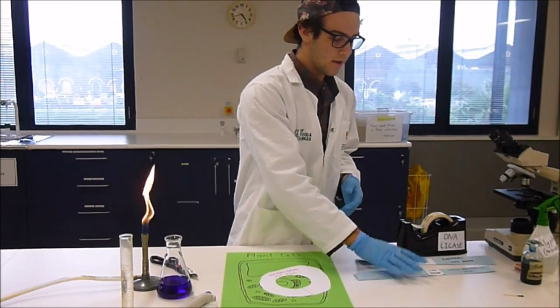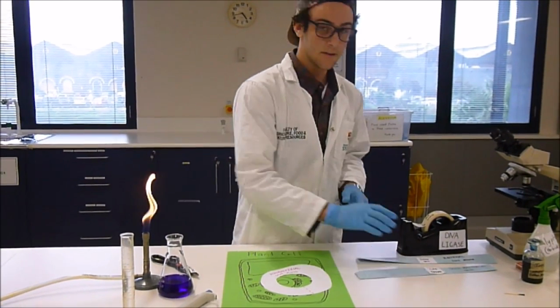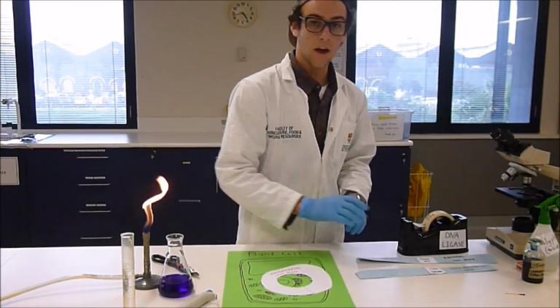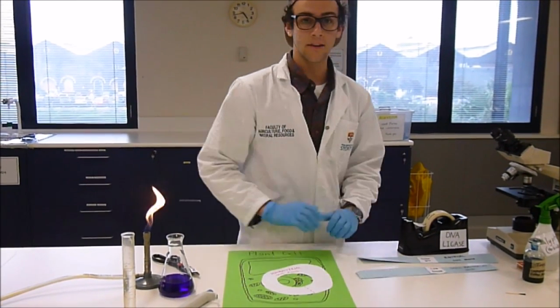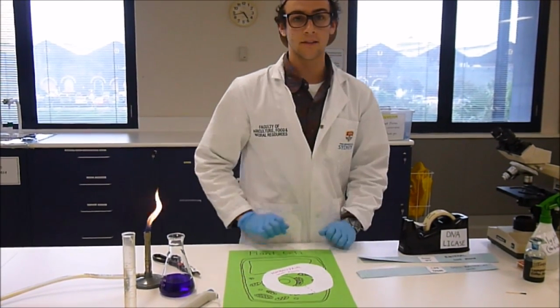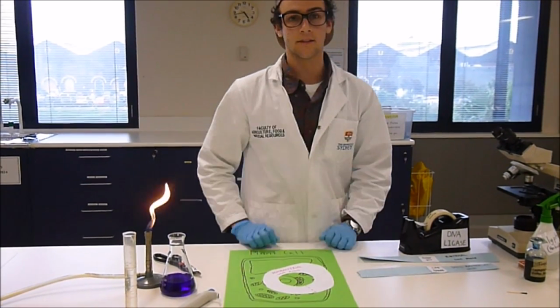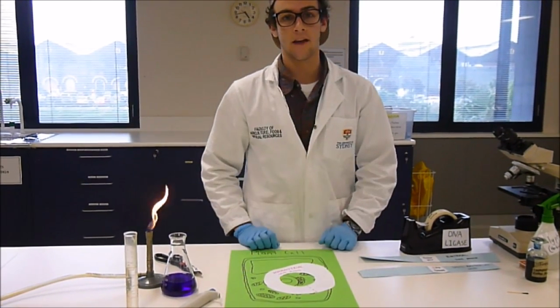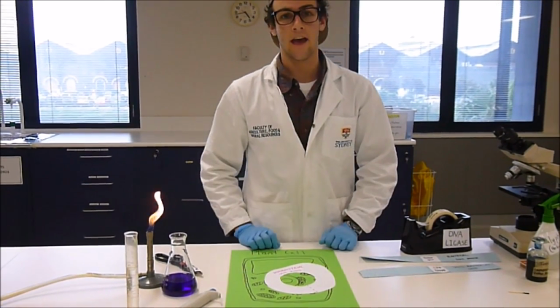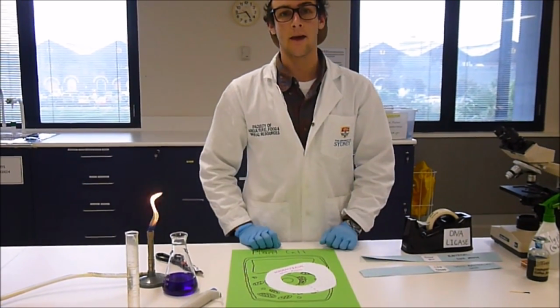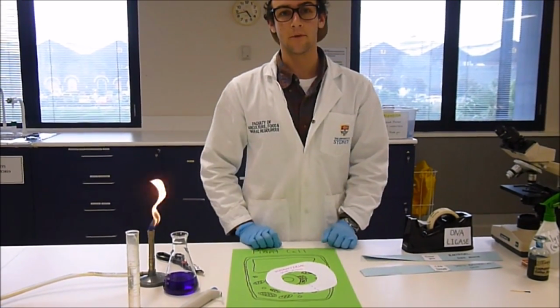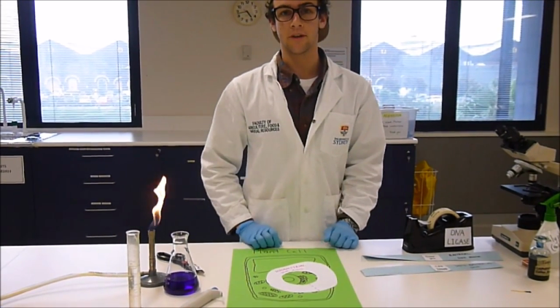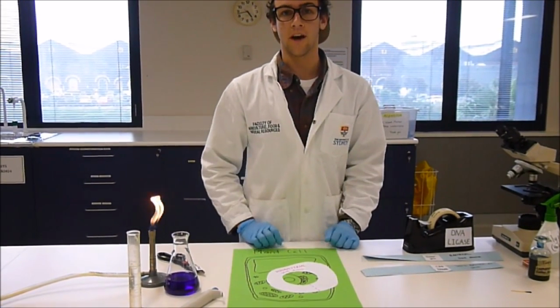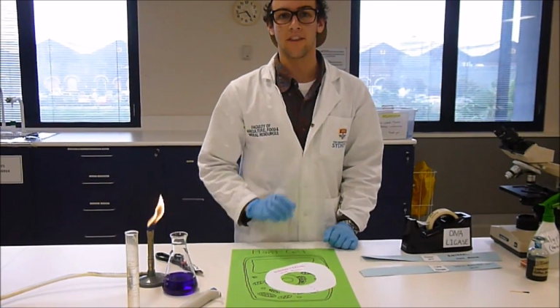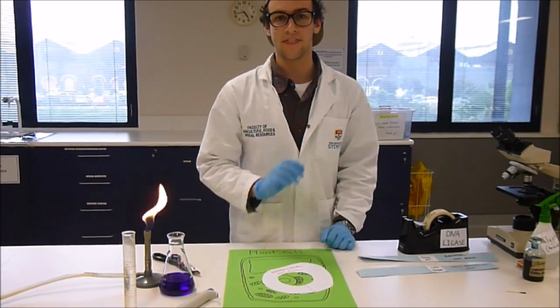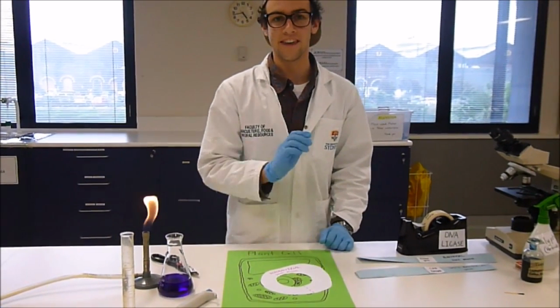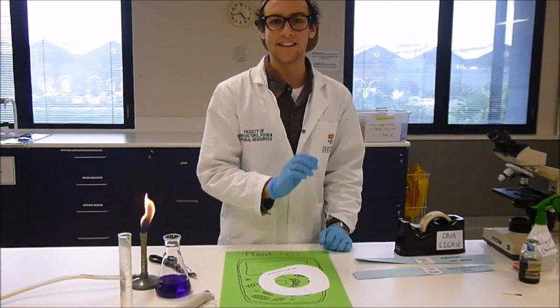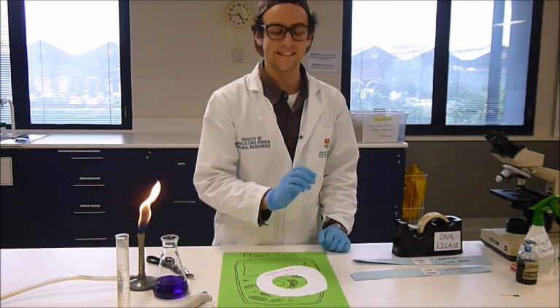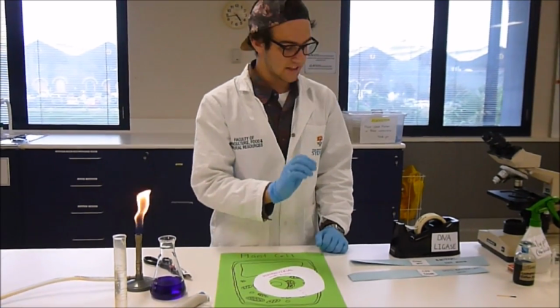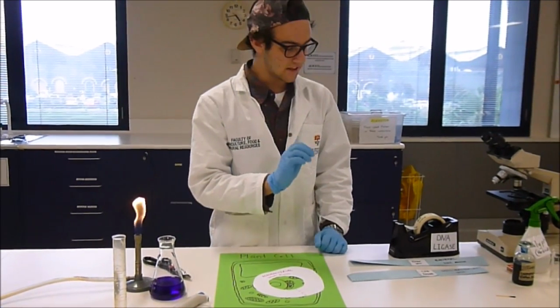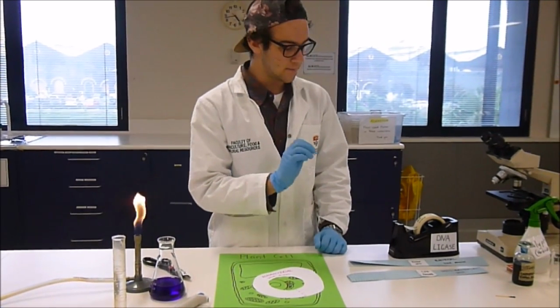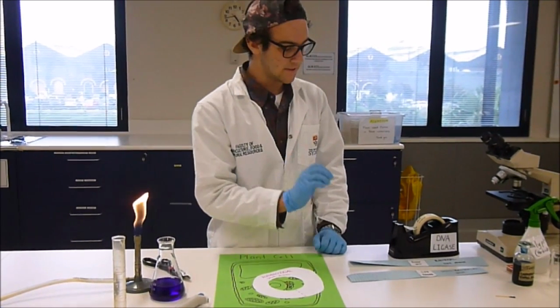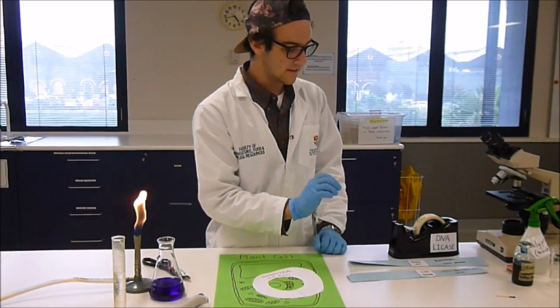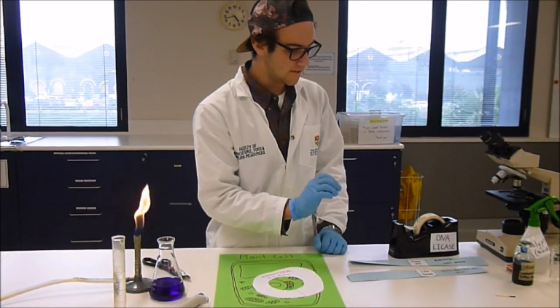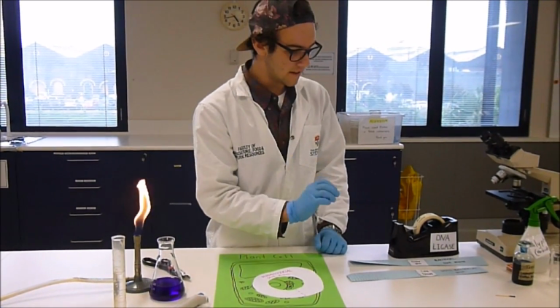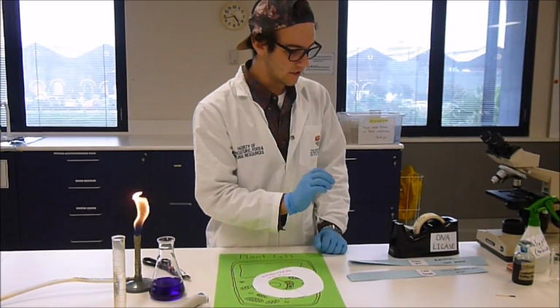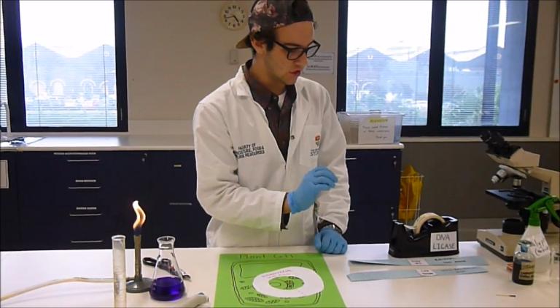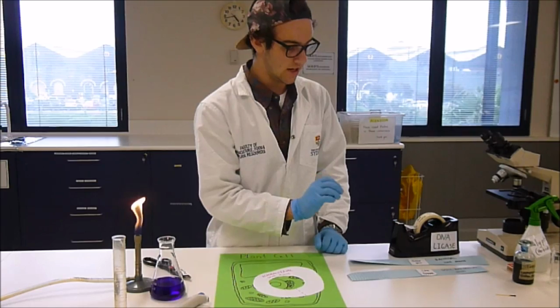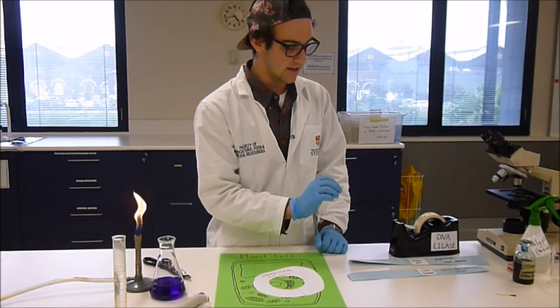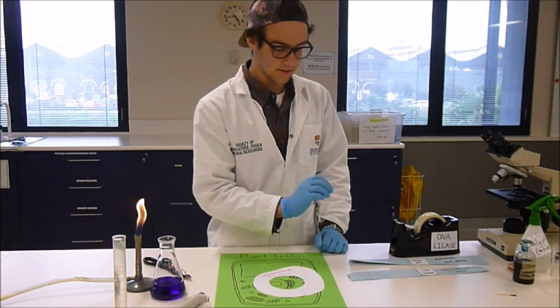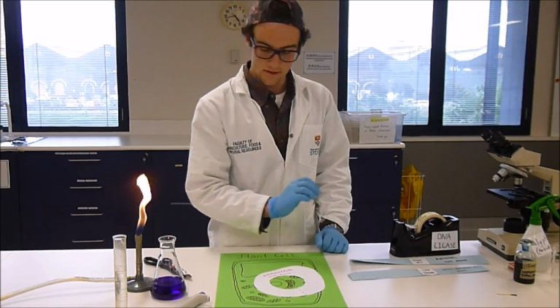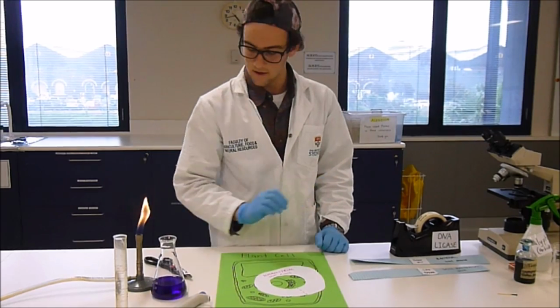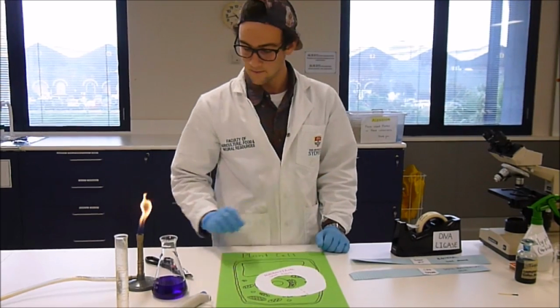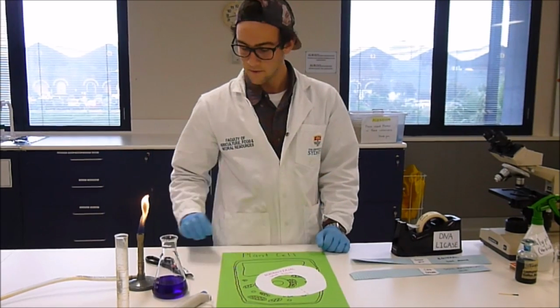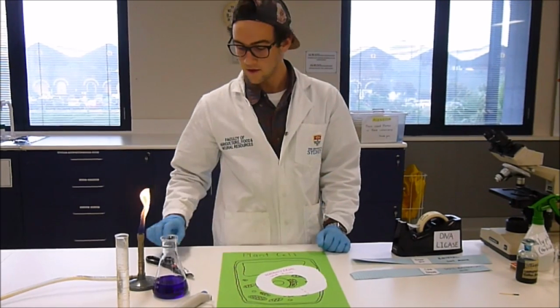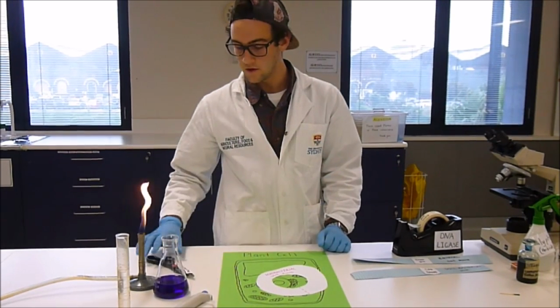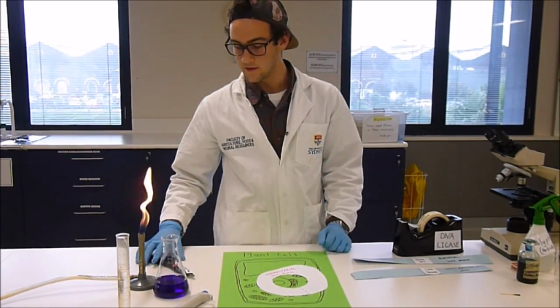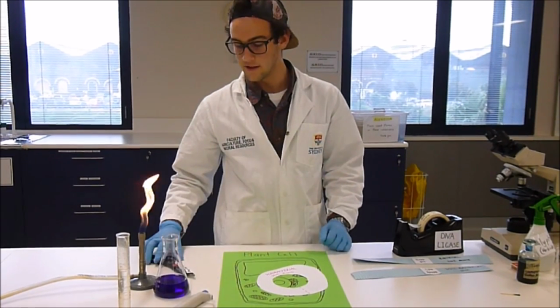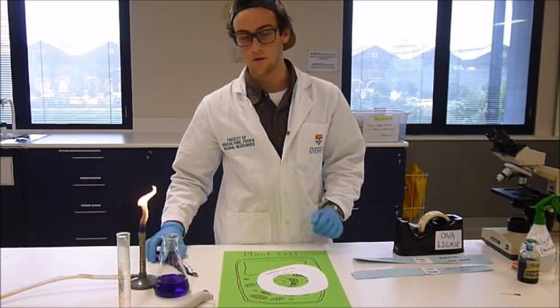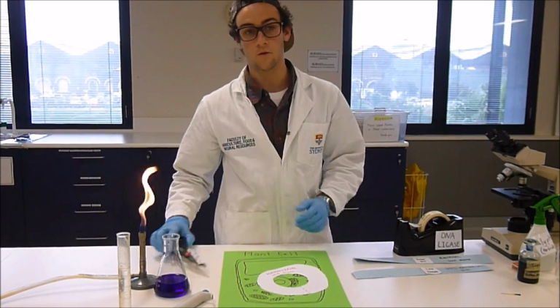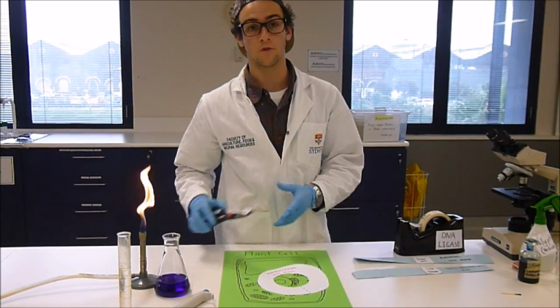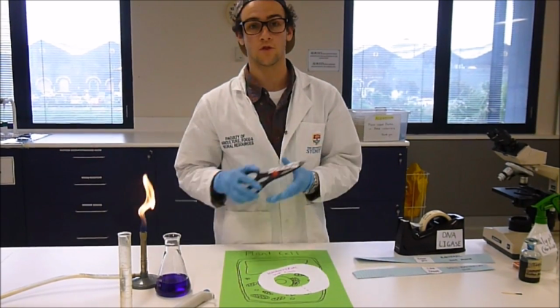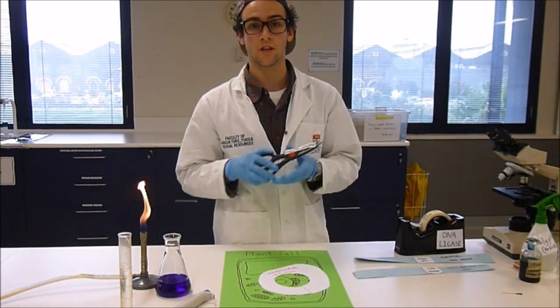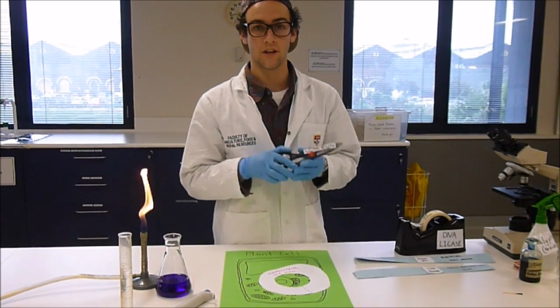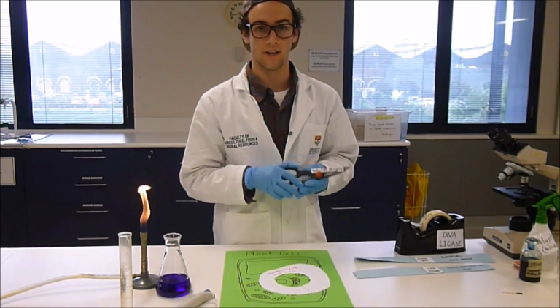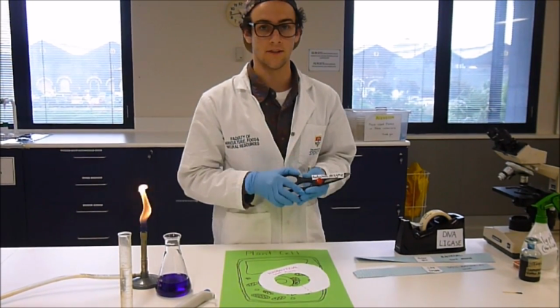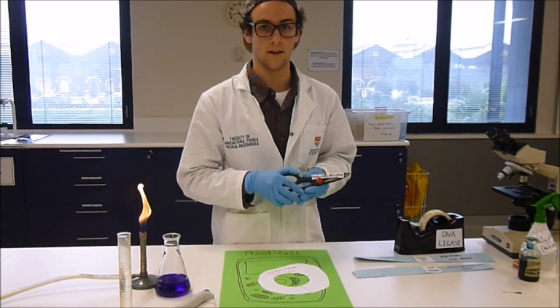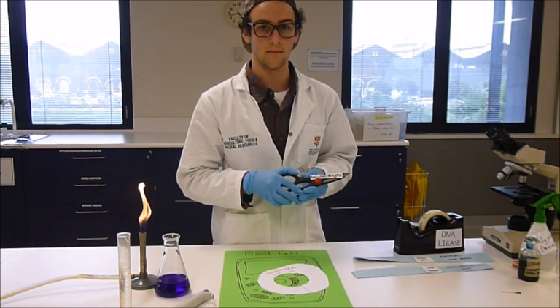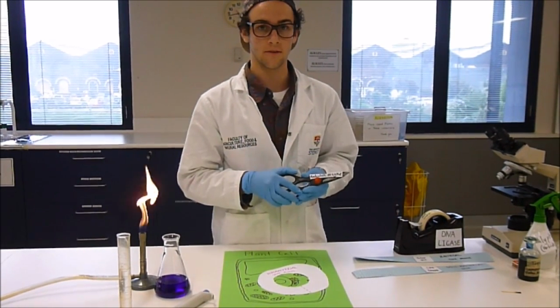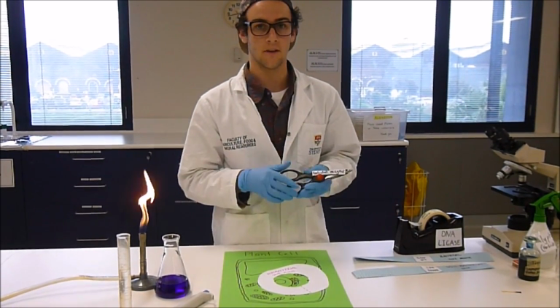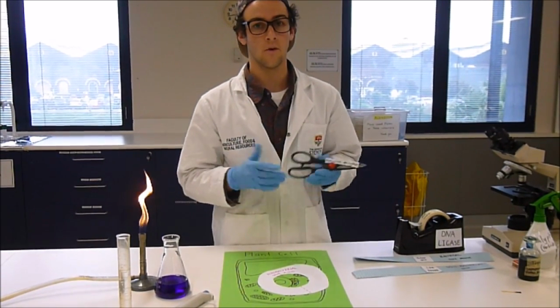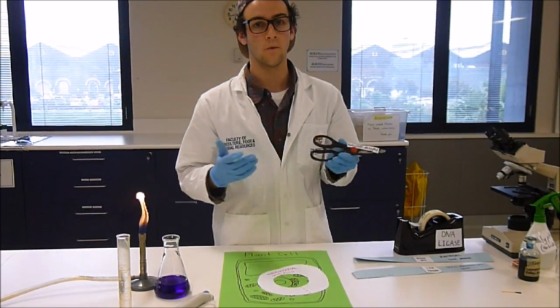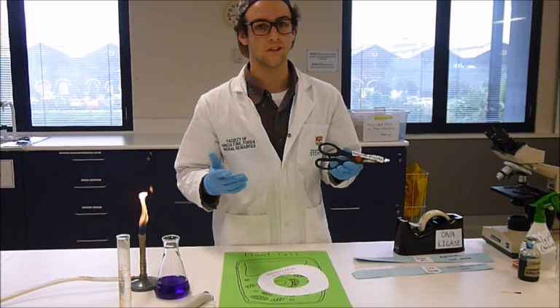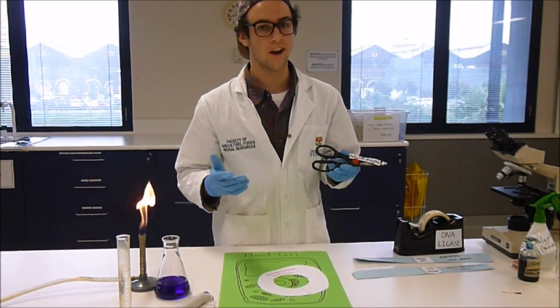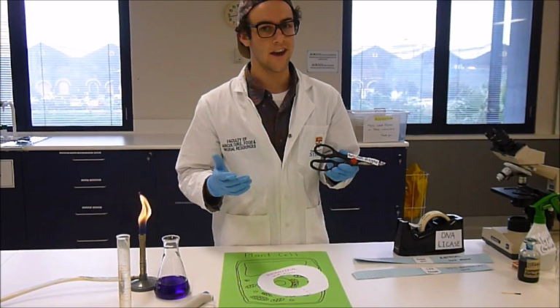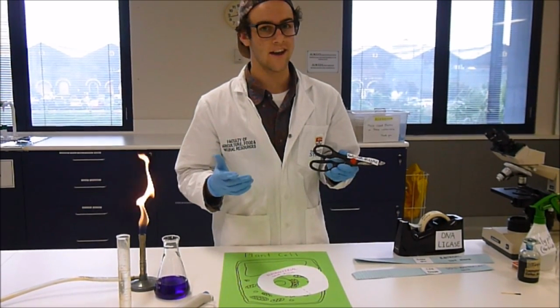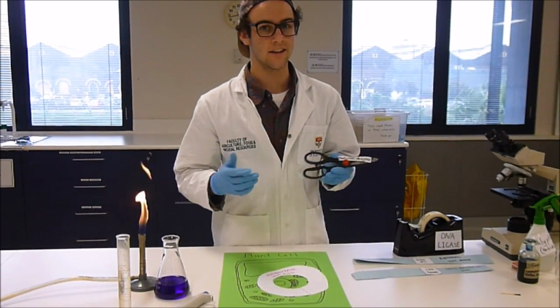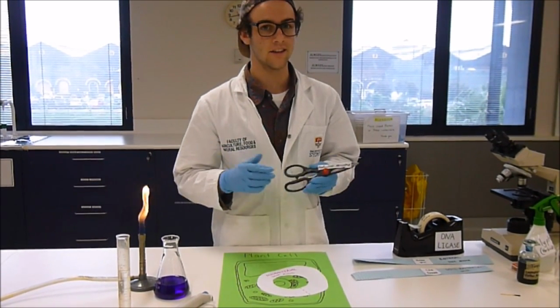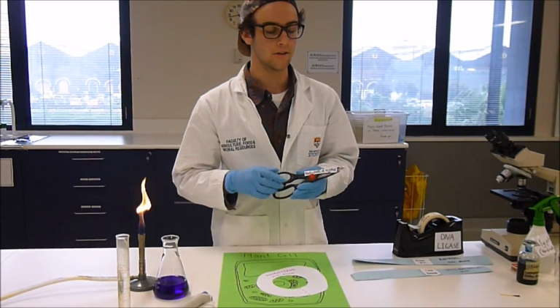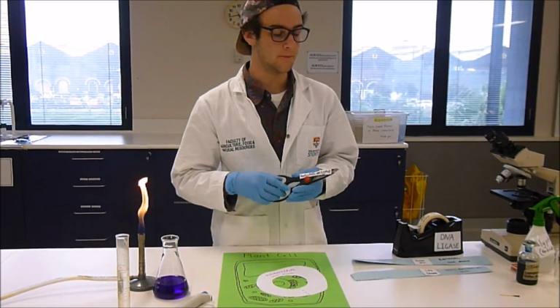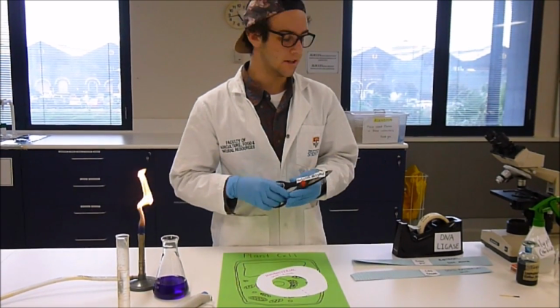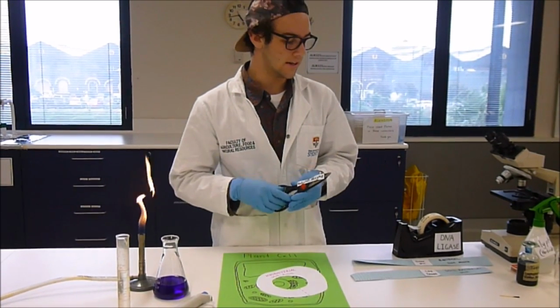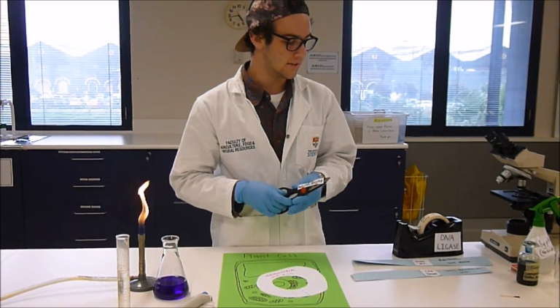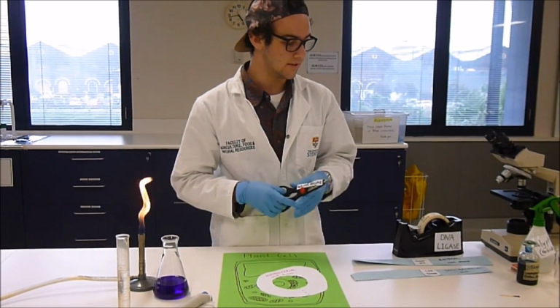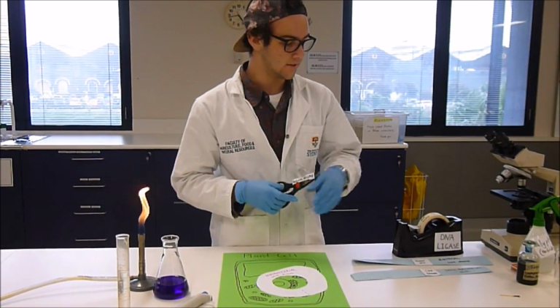Scientists are able to cut these specific genes using restriction enzymes, which kind of act a little bit like scissors.